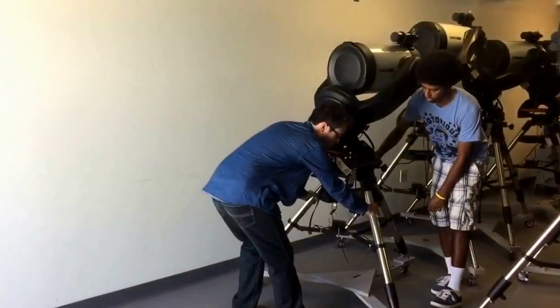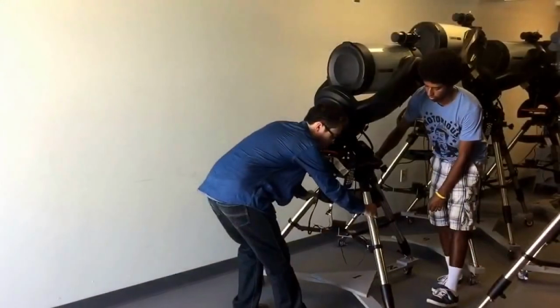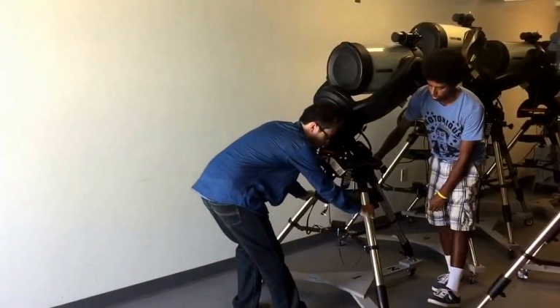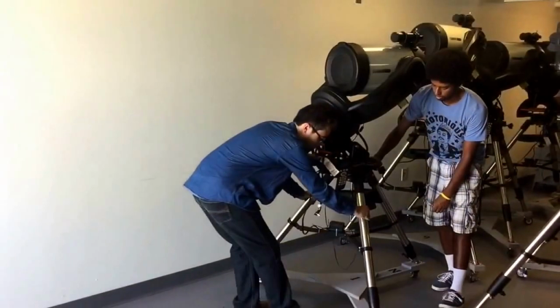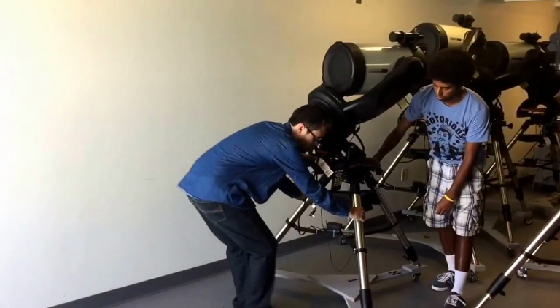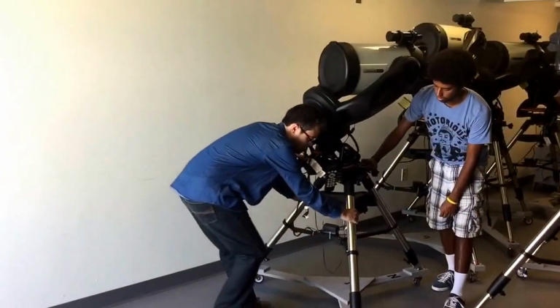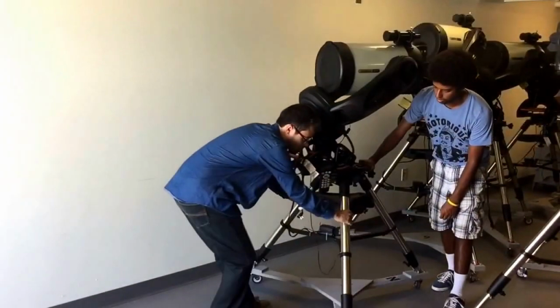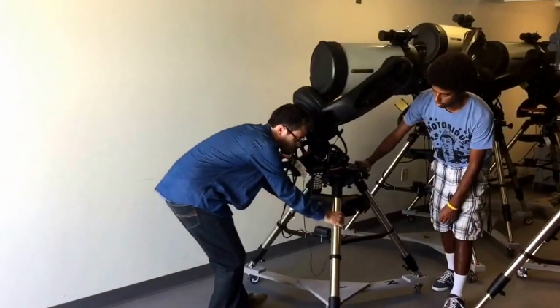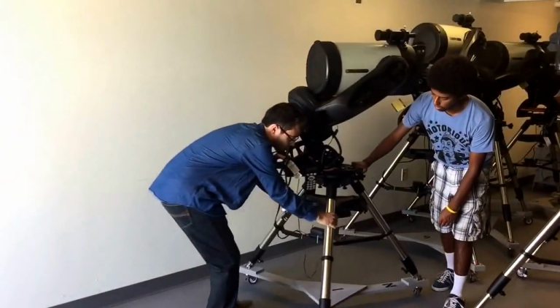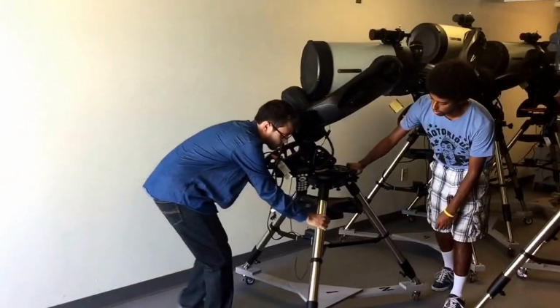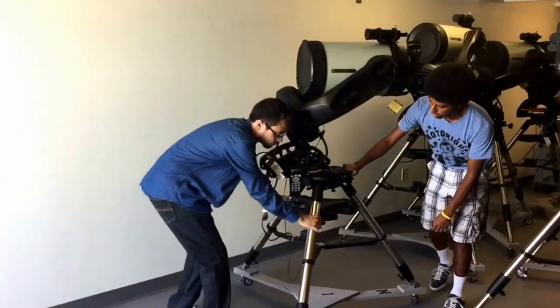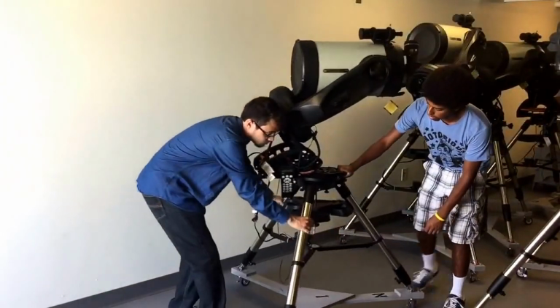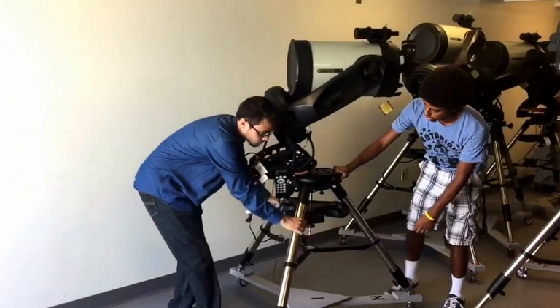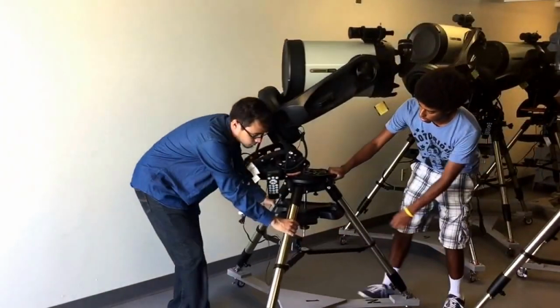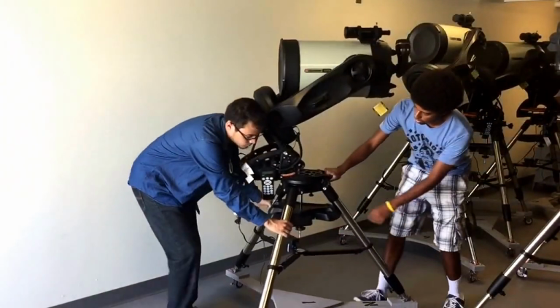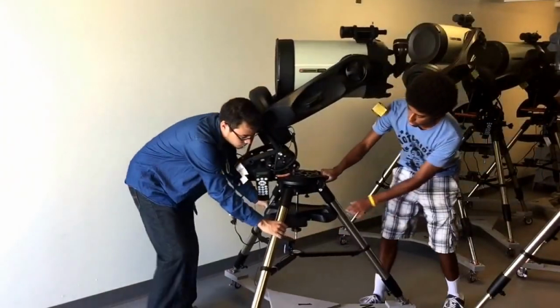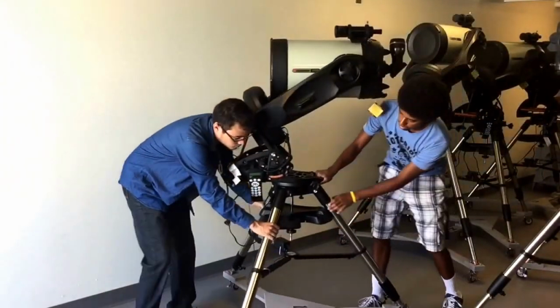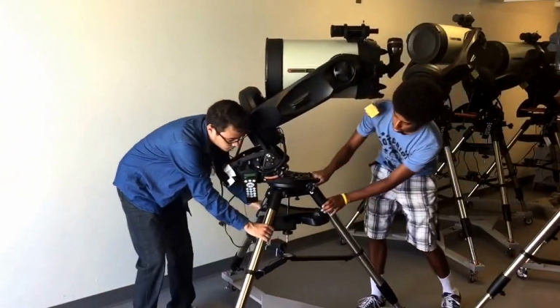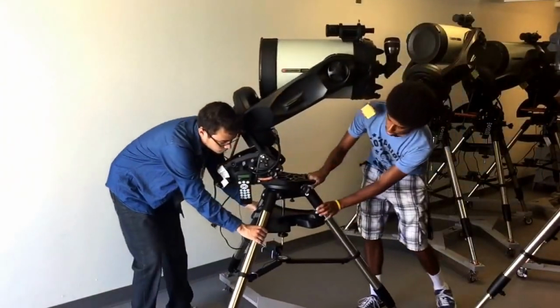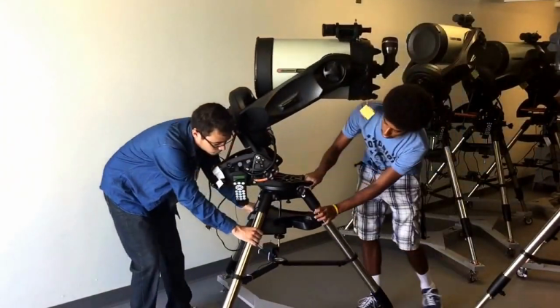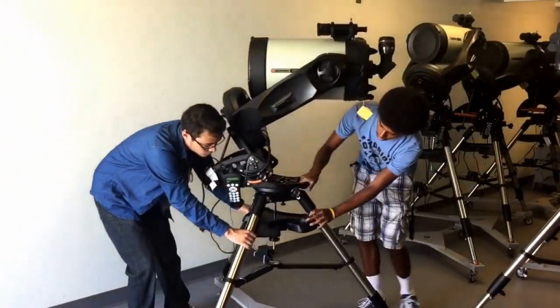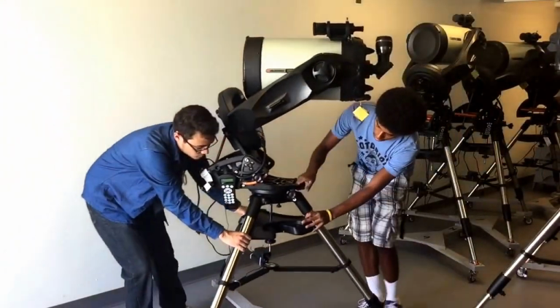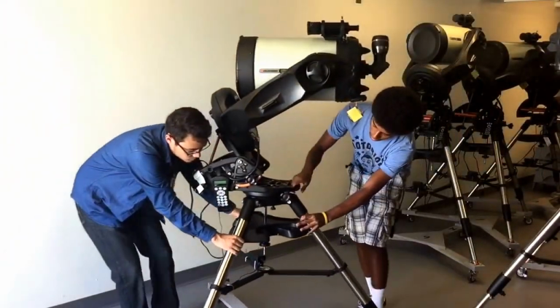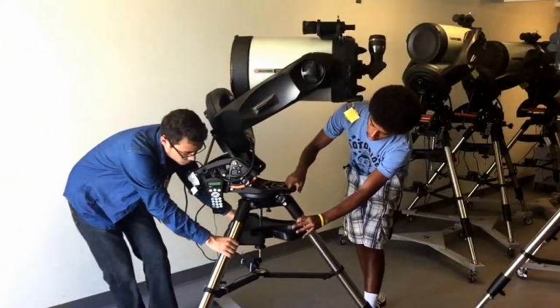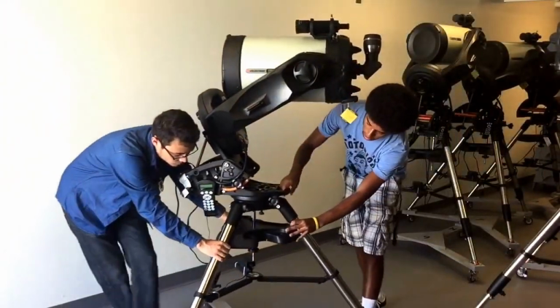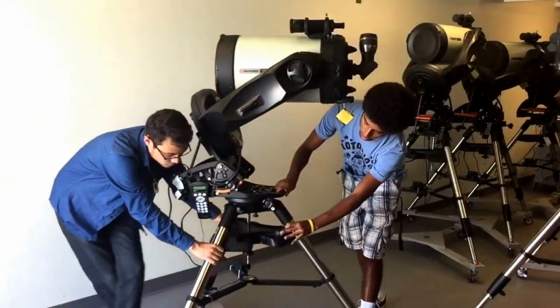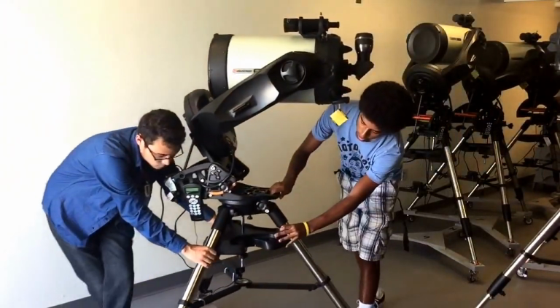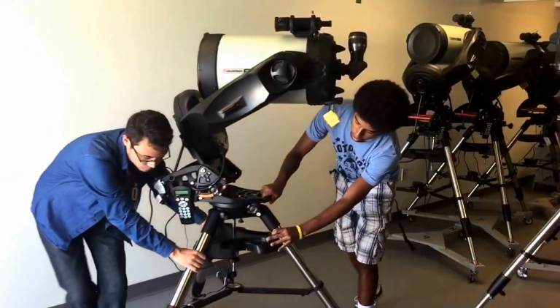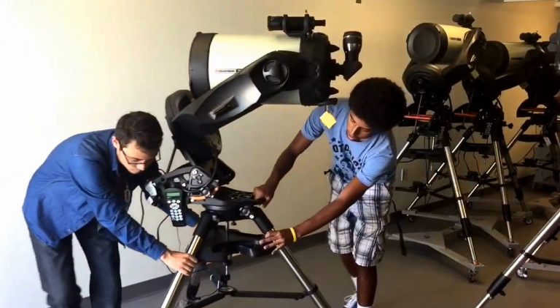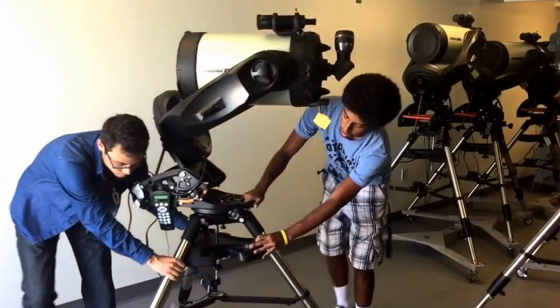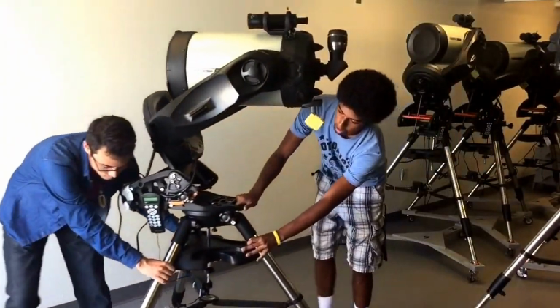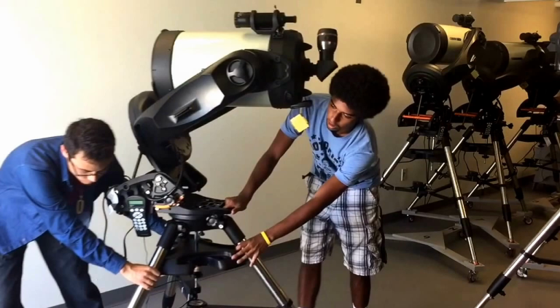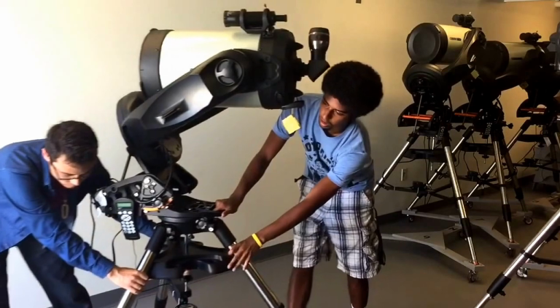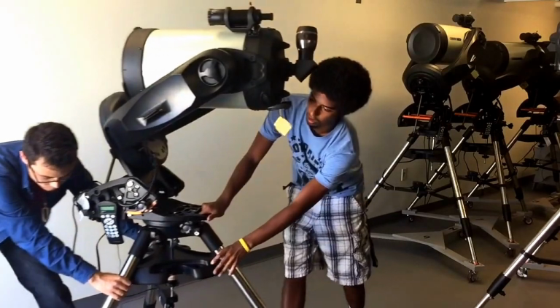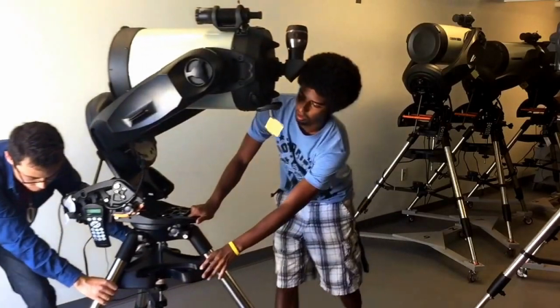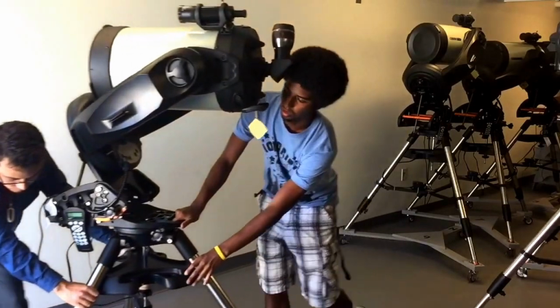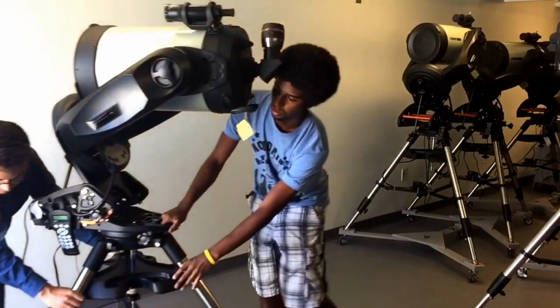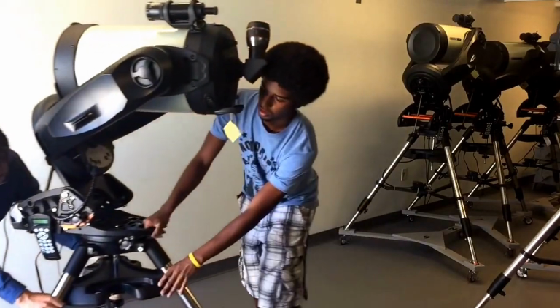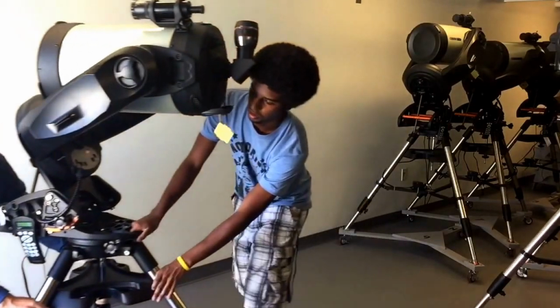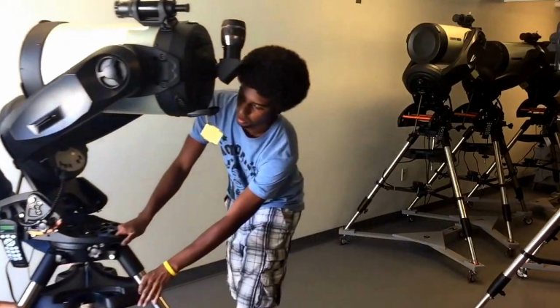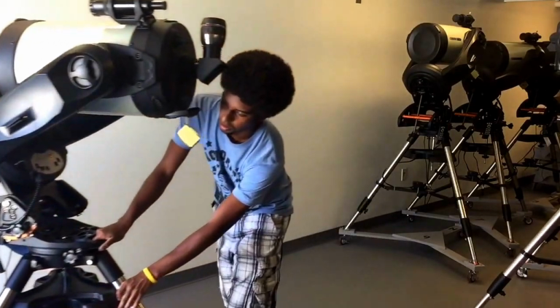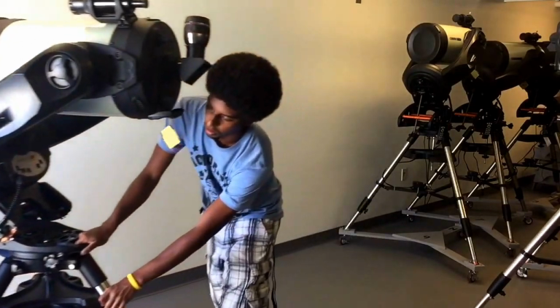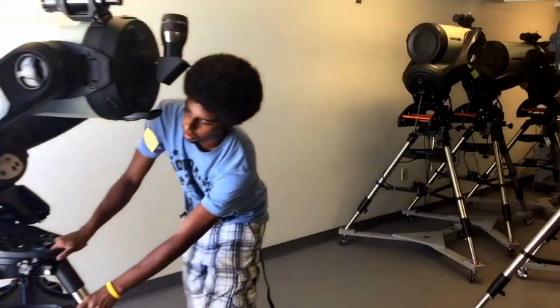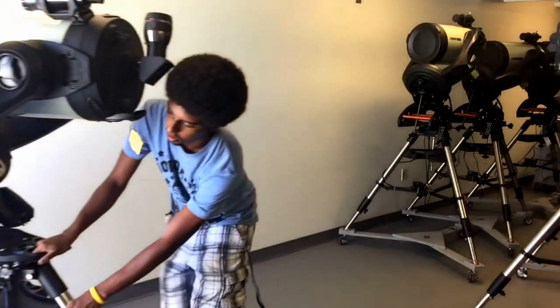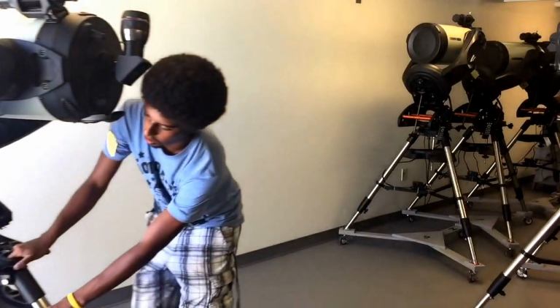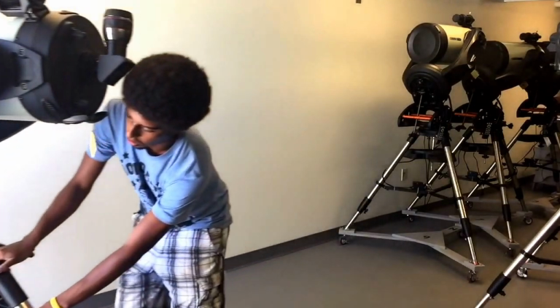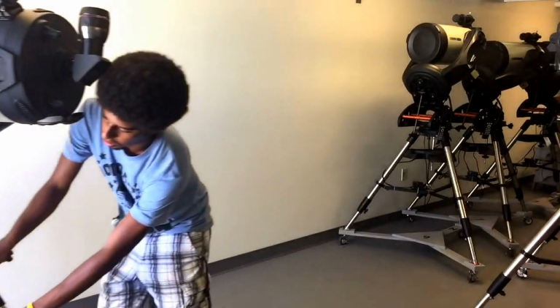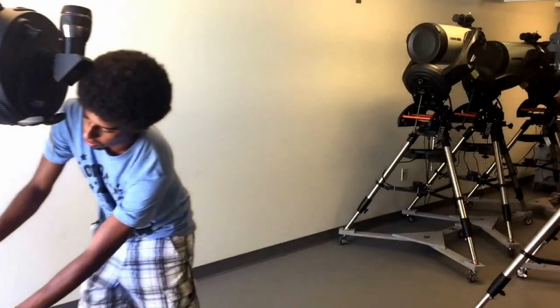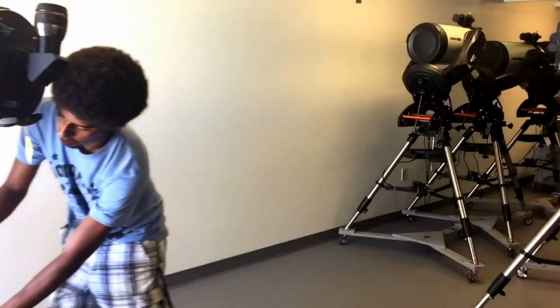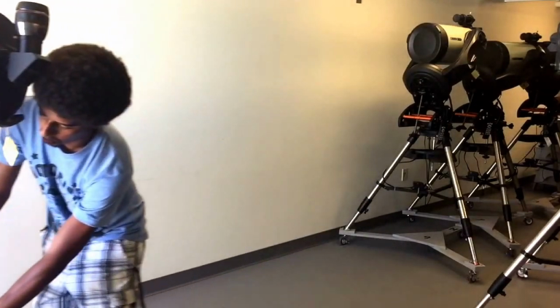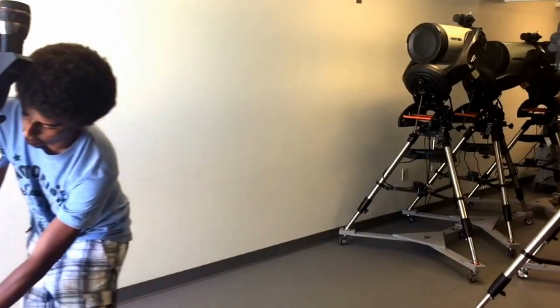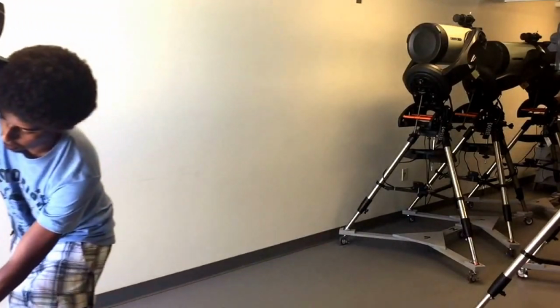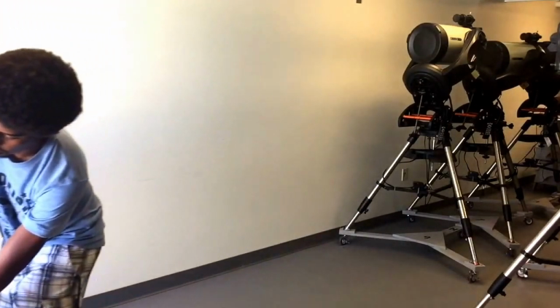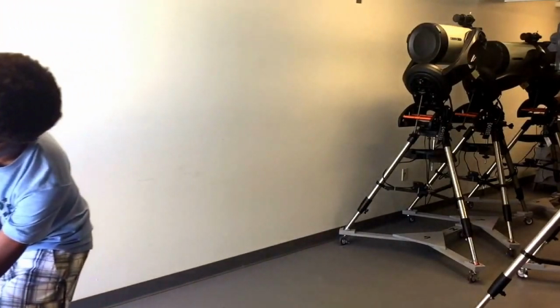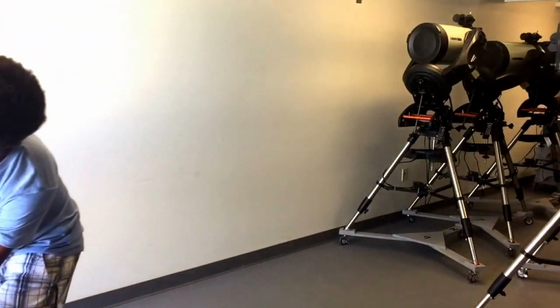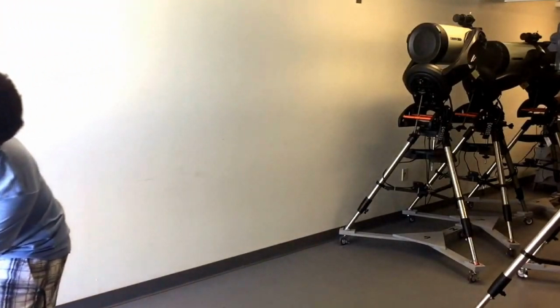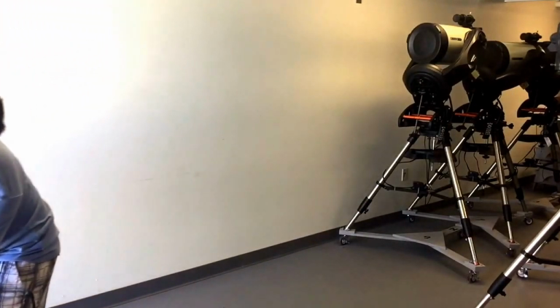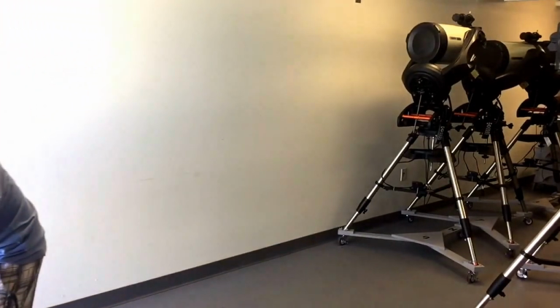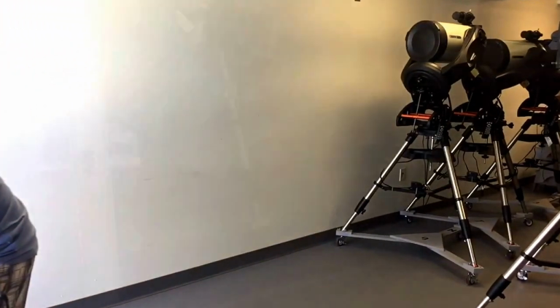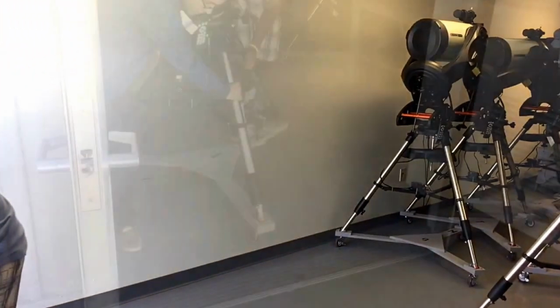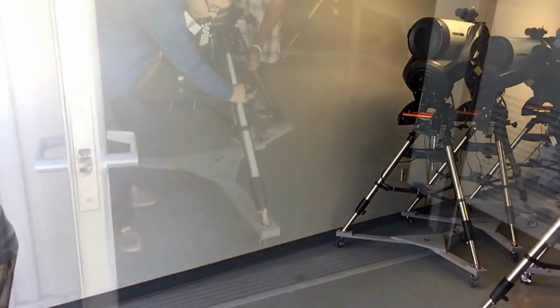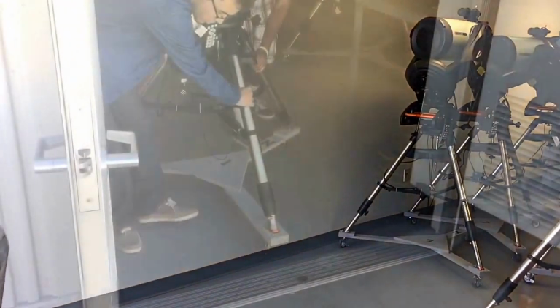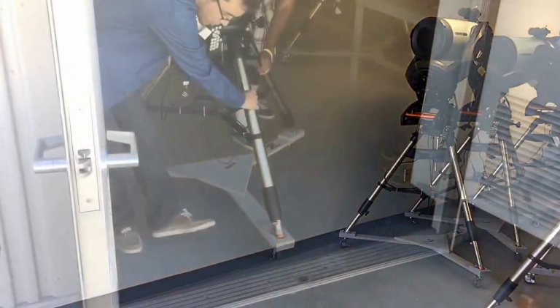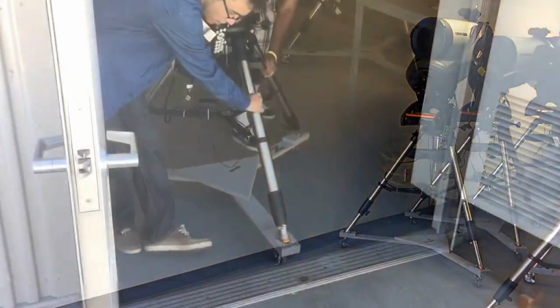Grab each handle firmly and pull out the telescope with a partner. This is to make sure that the telescope doesn't tip over.